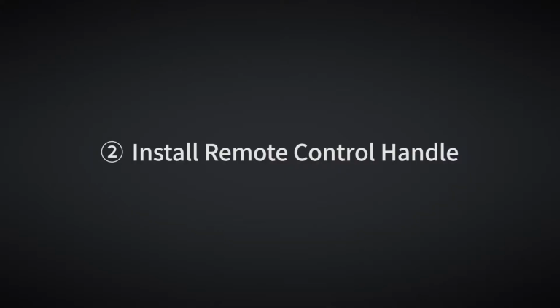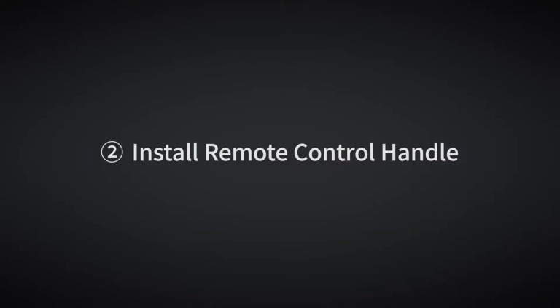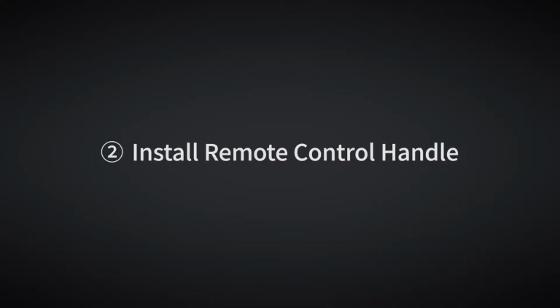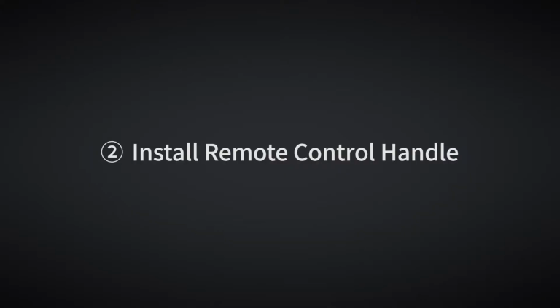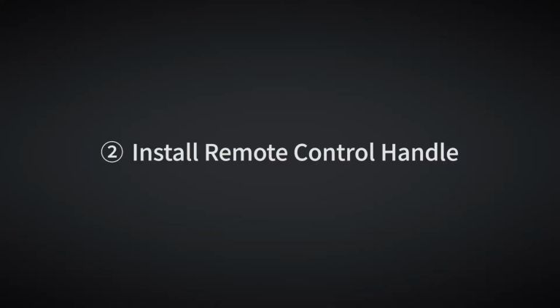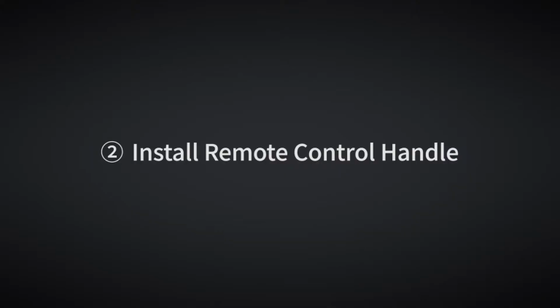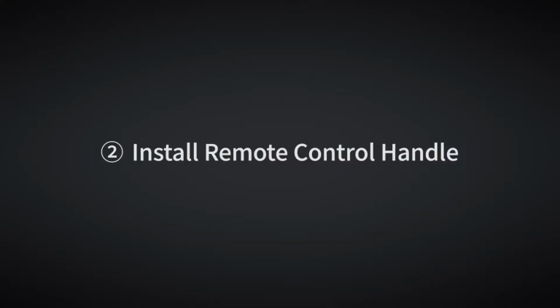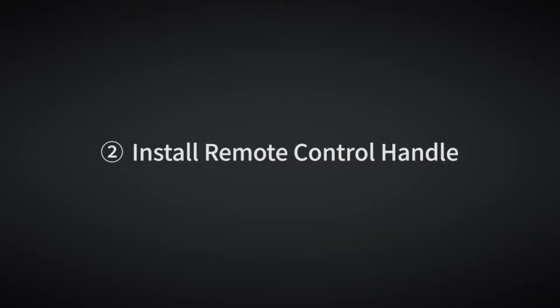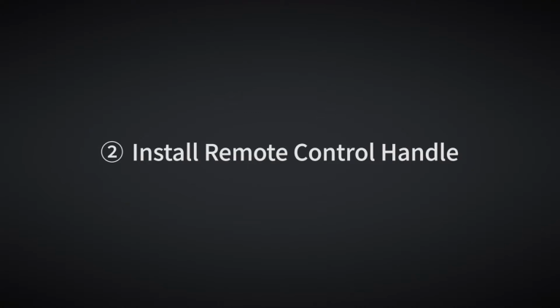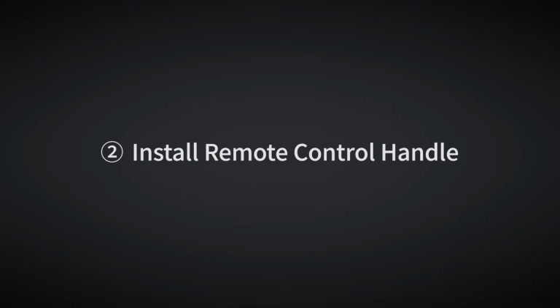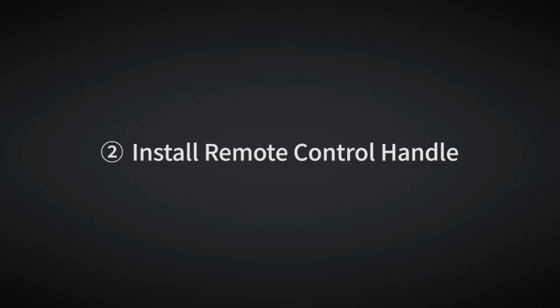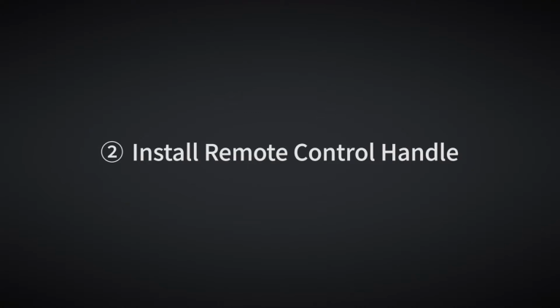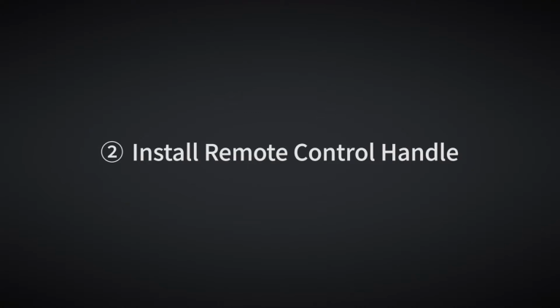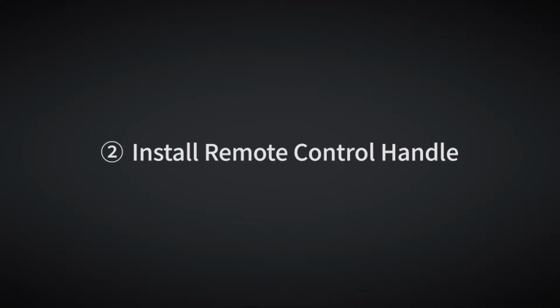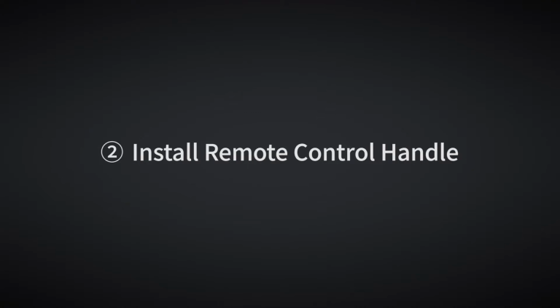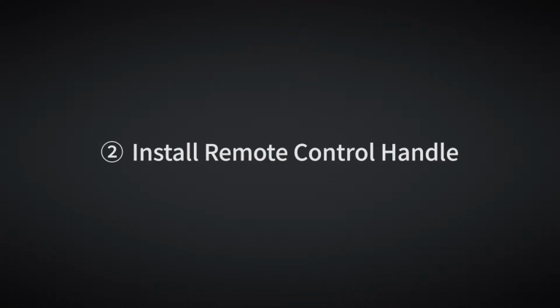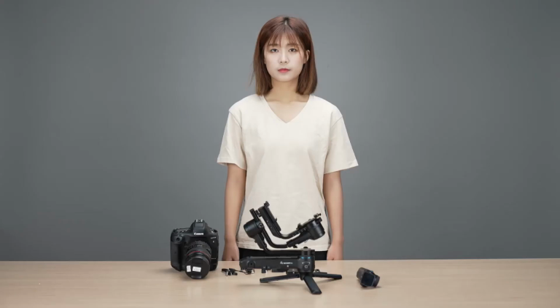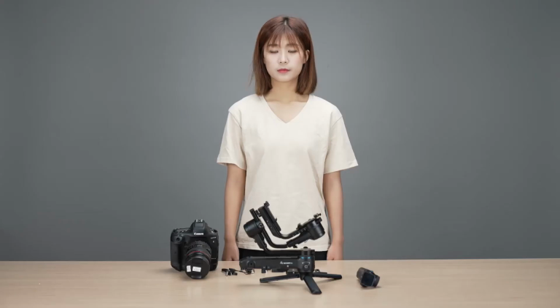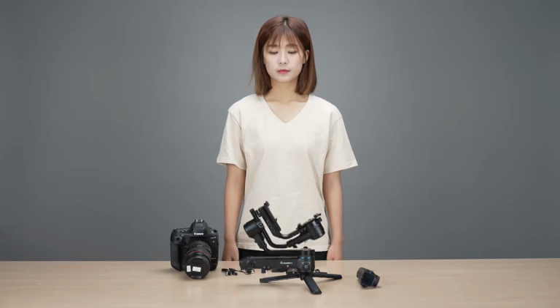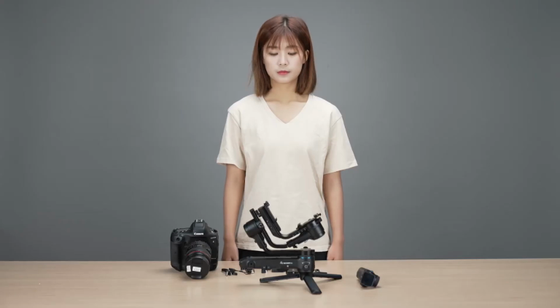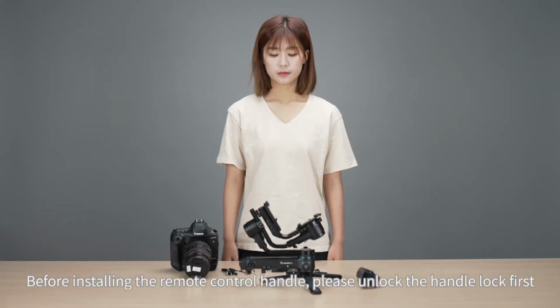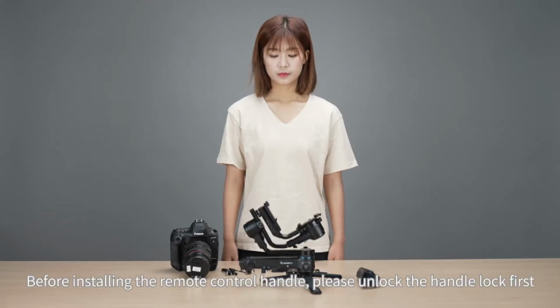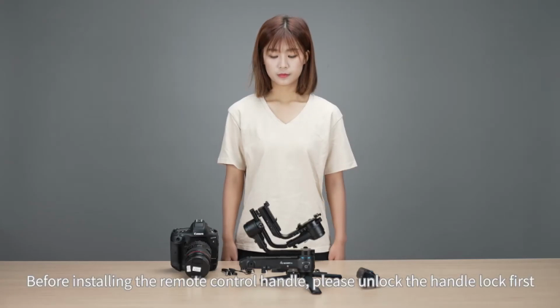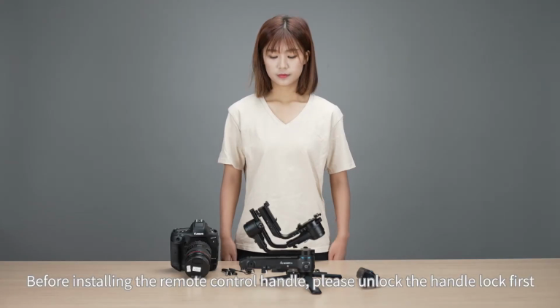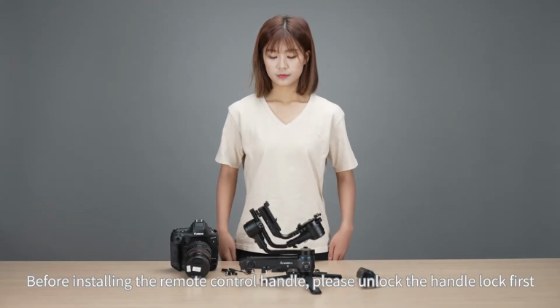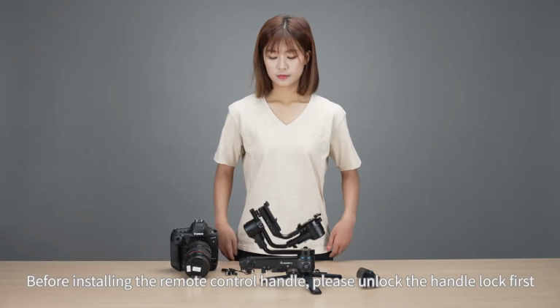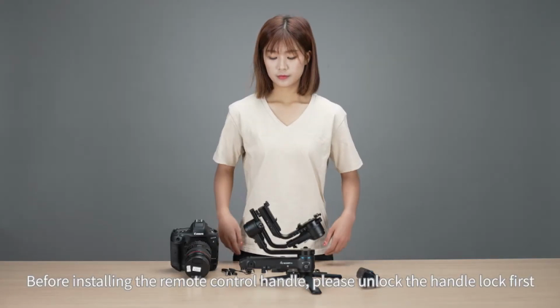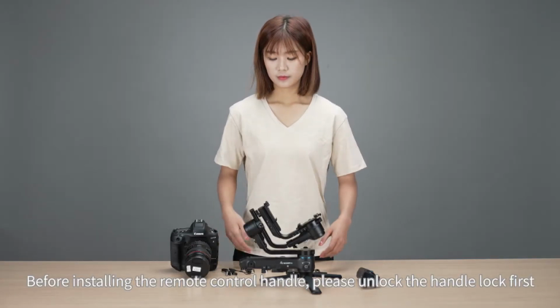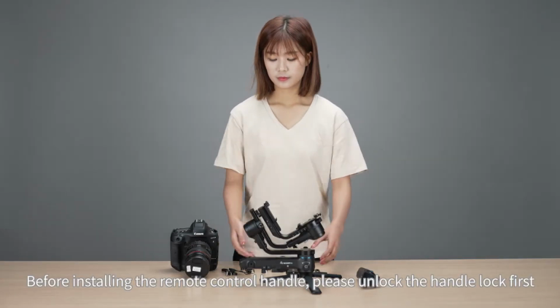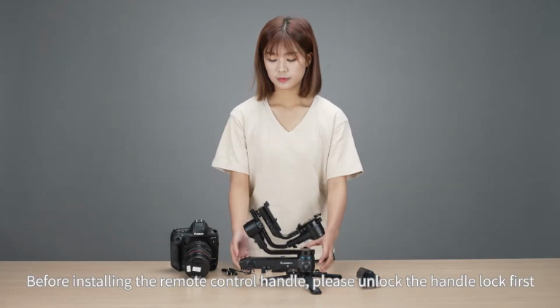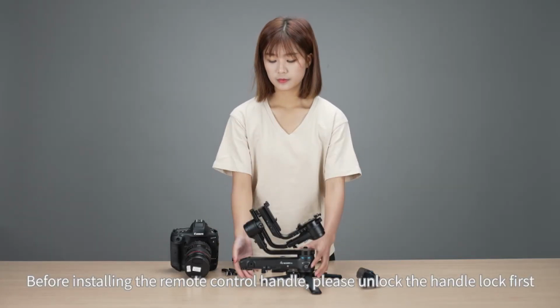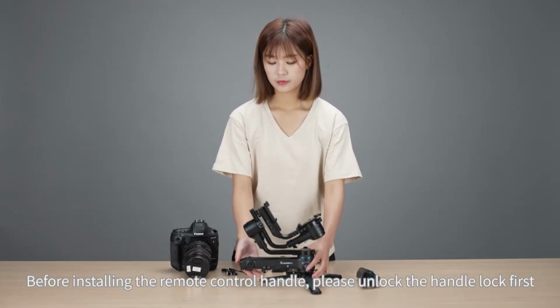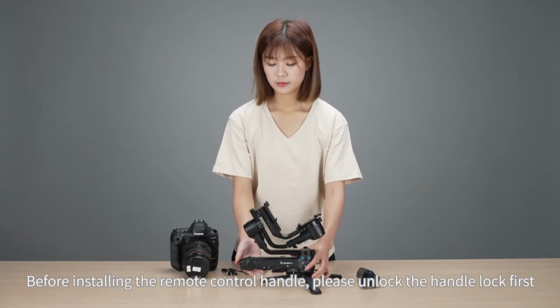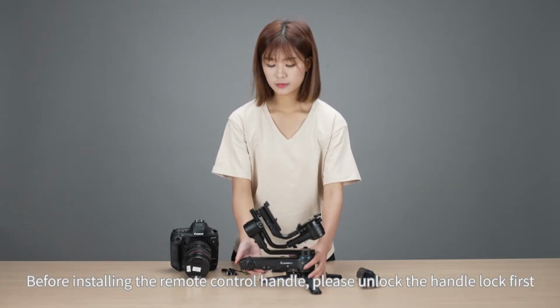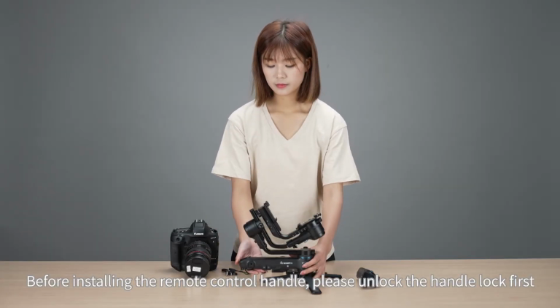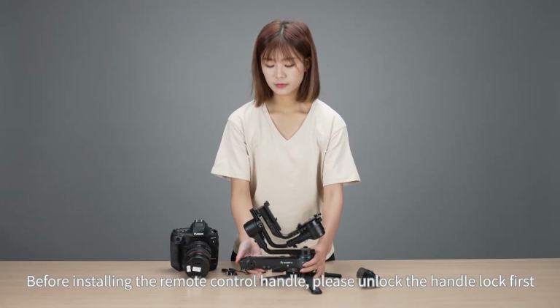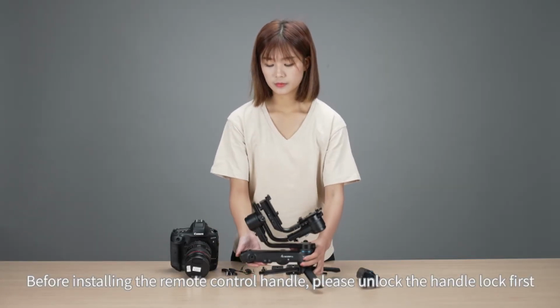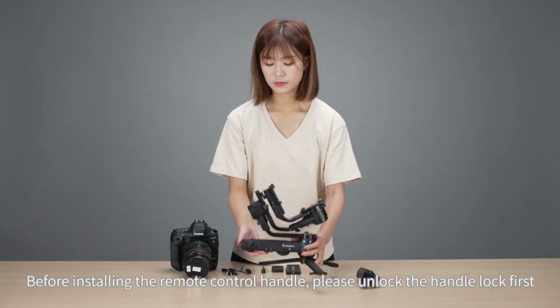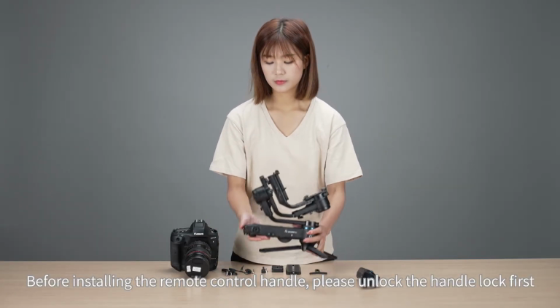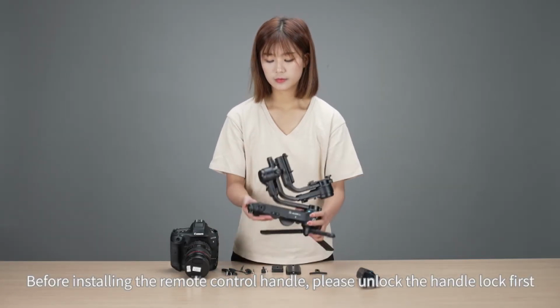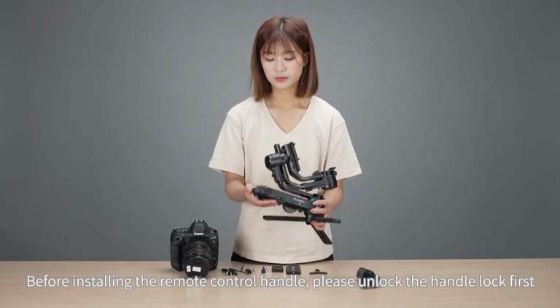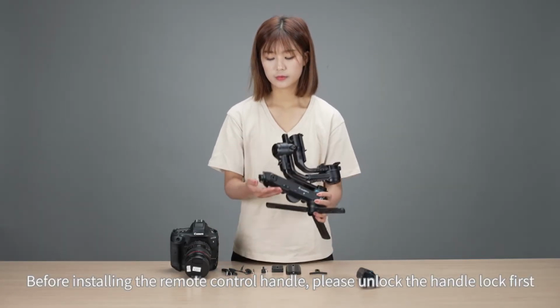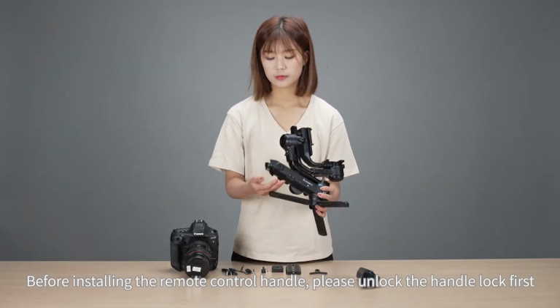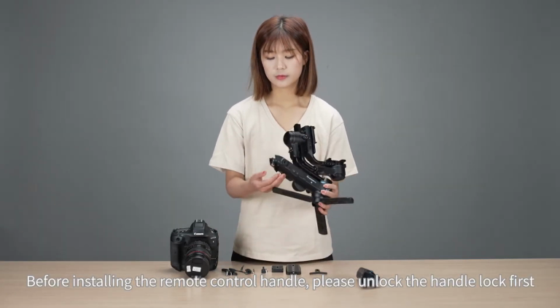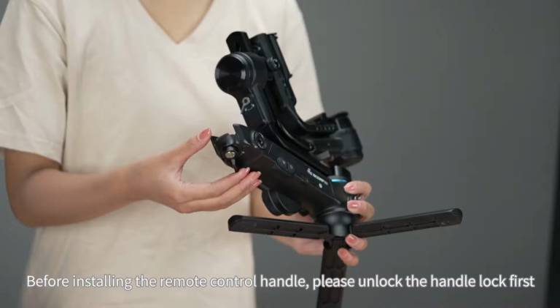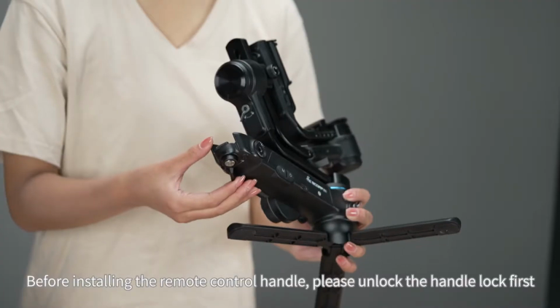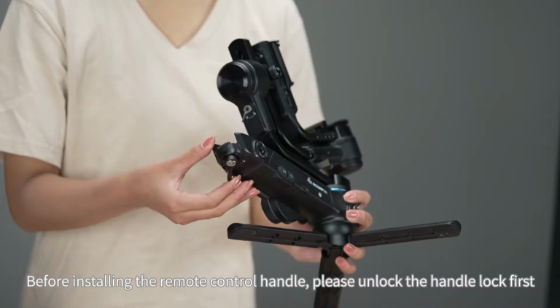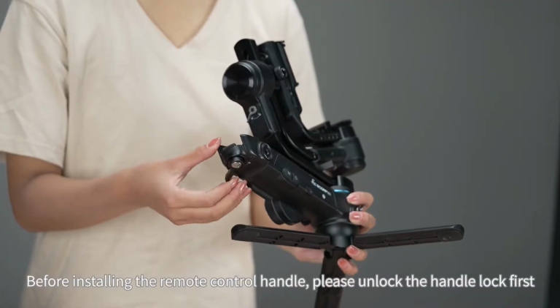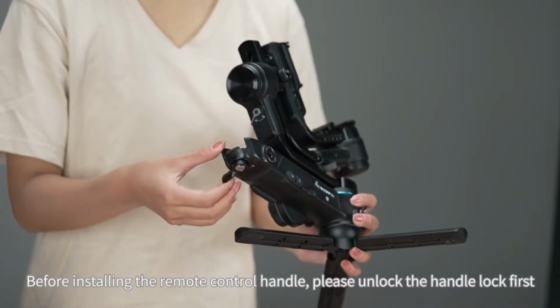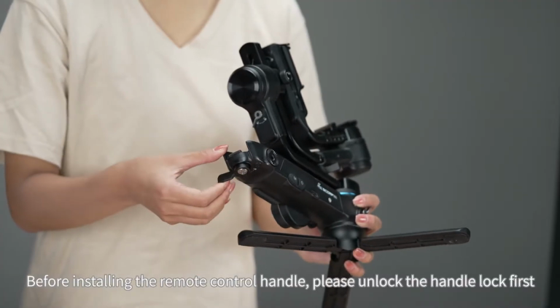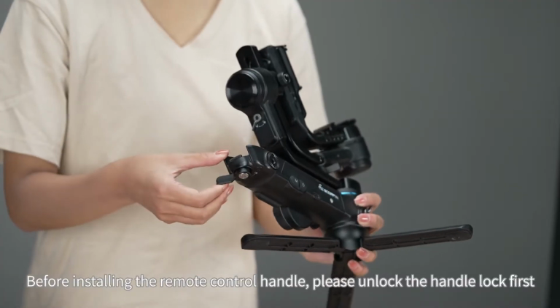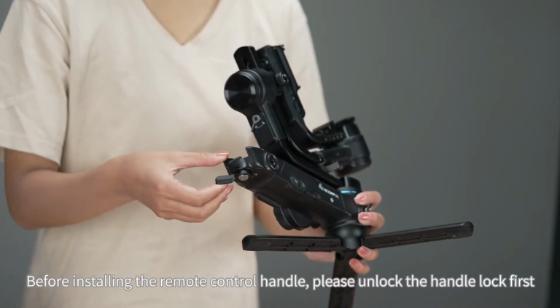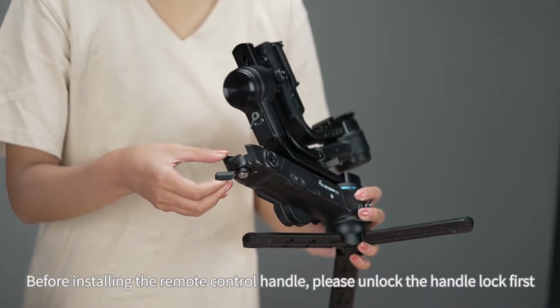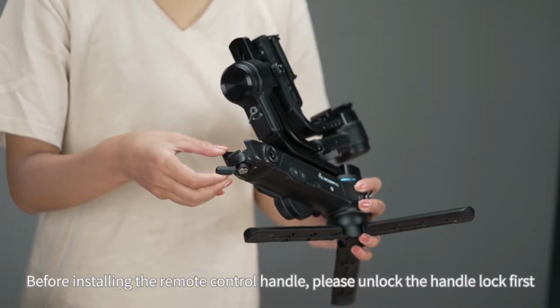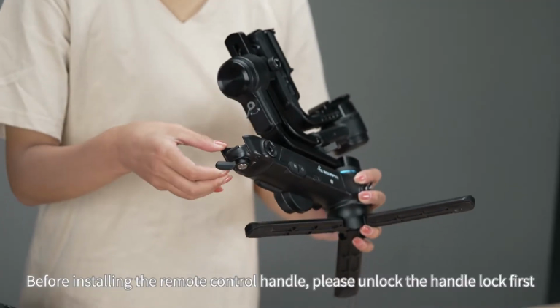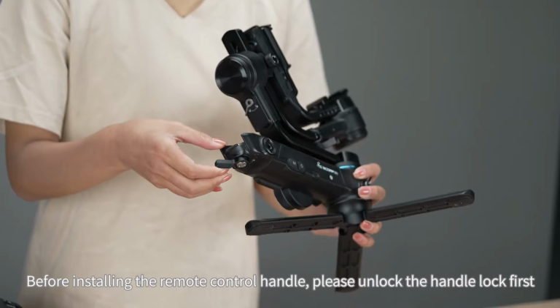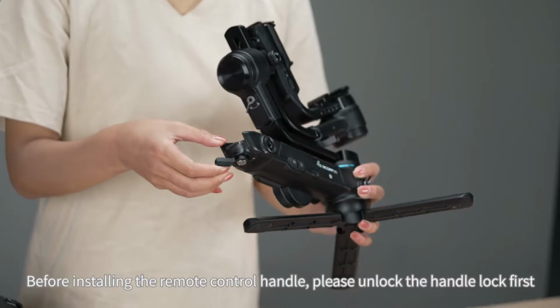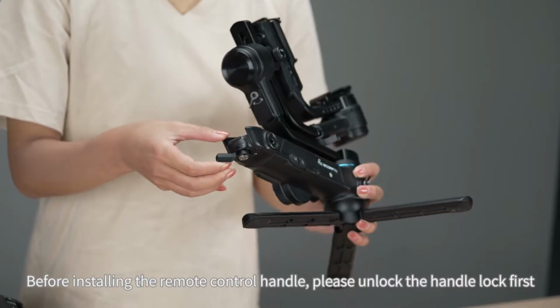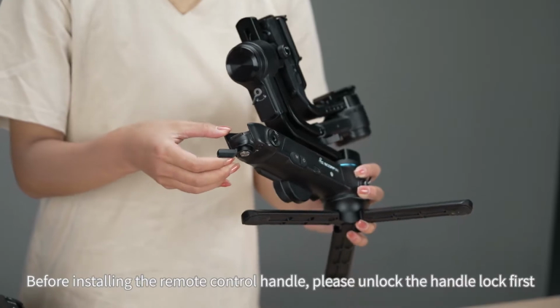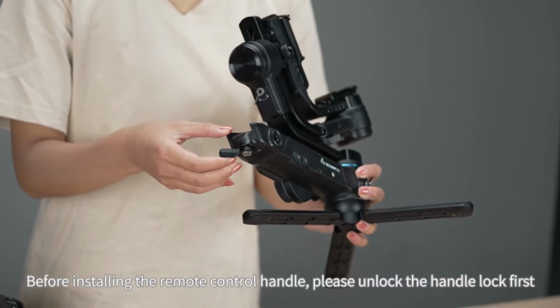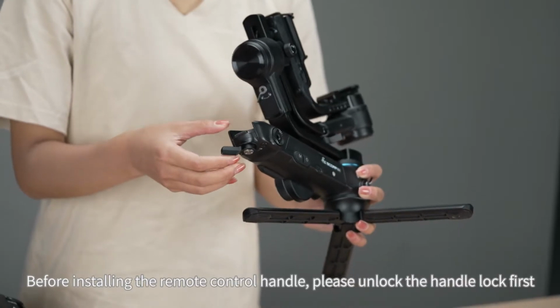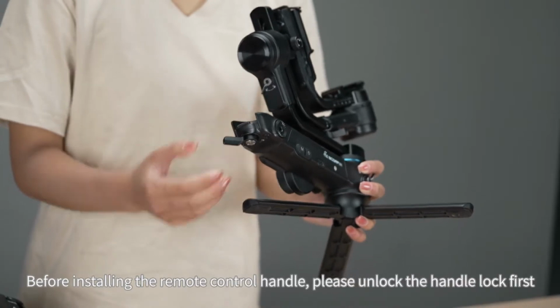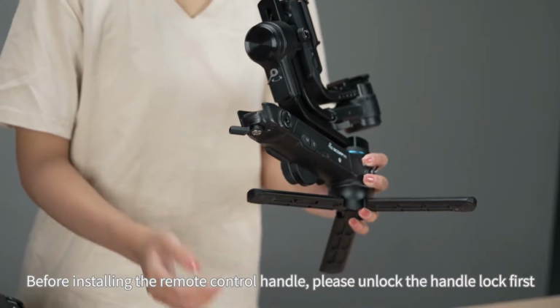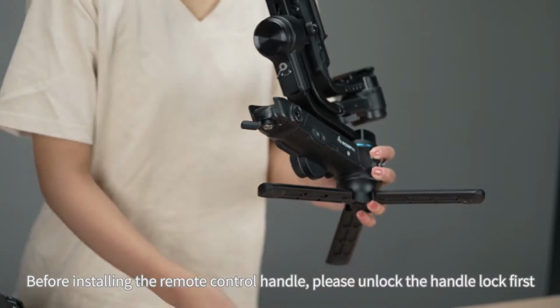Install Remote Control Handle. Before installing the remote control handle, please unlock the handle lock first.